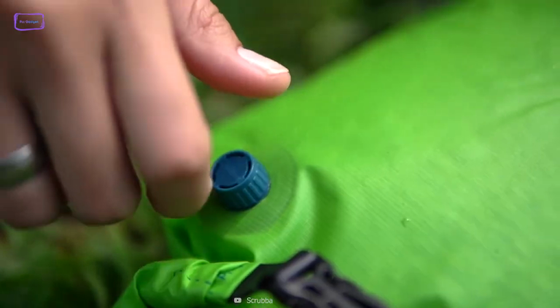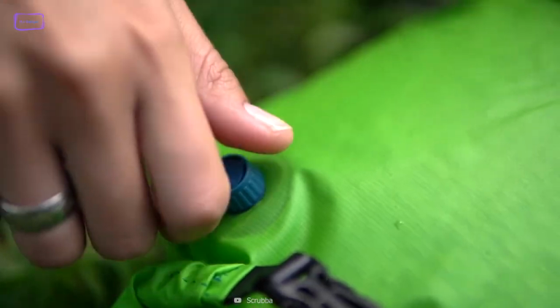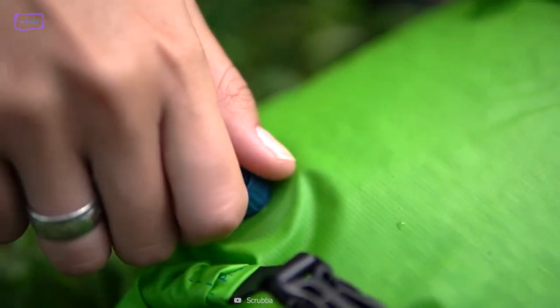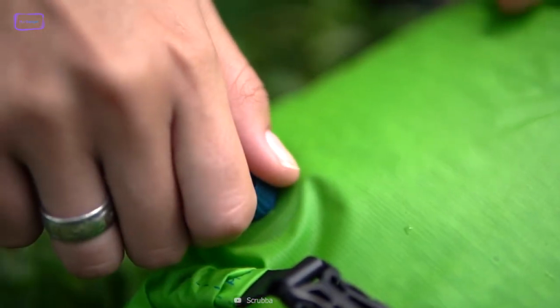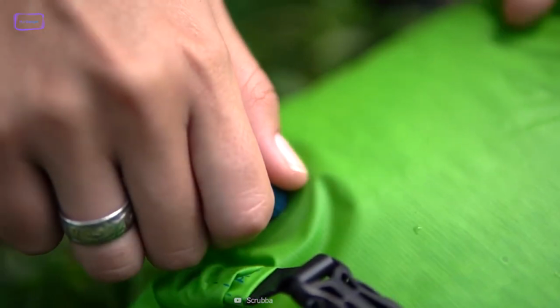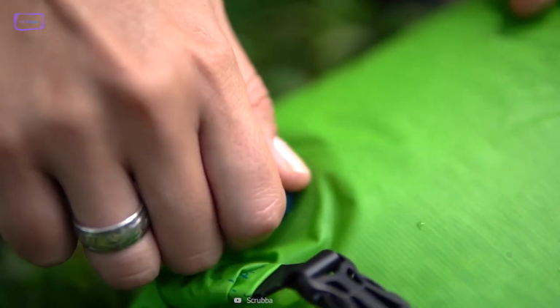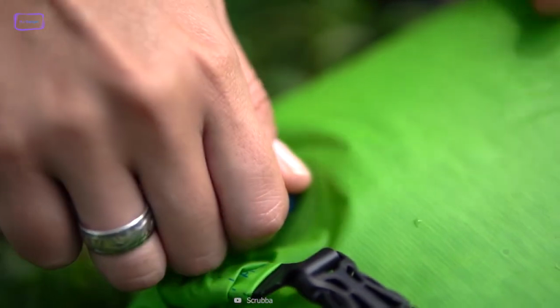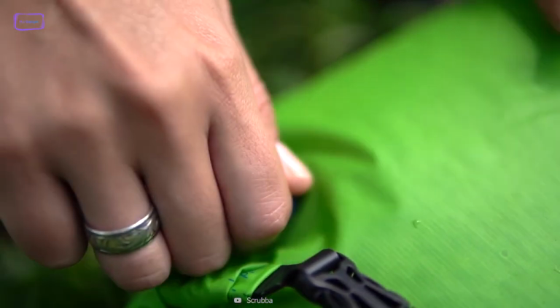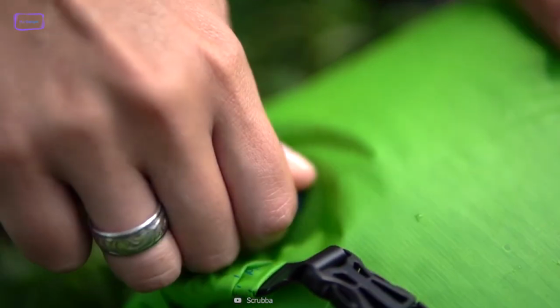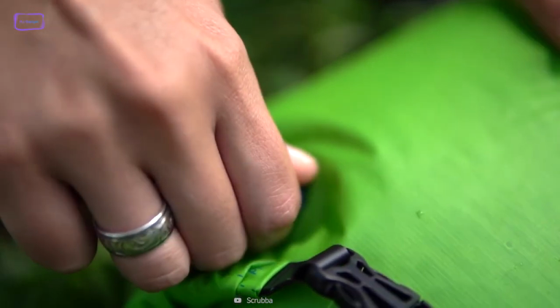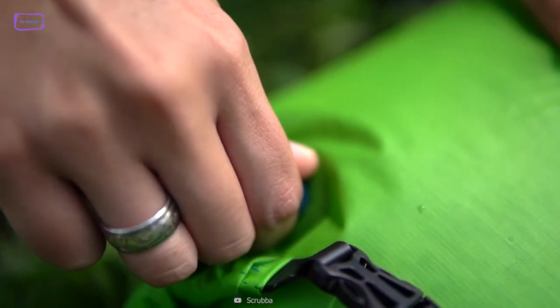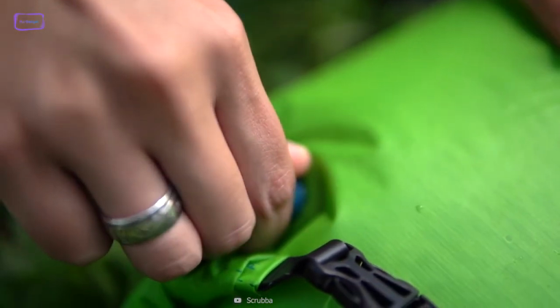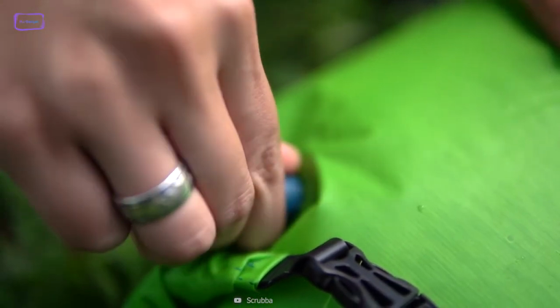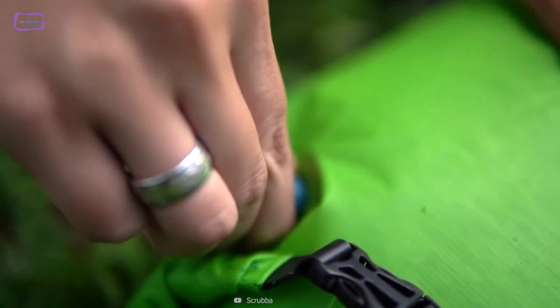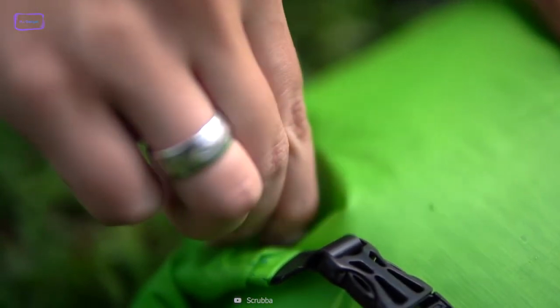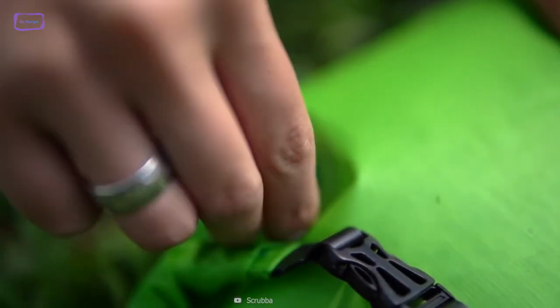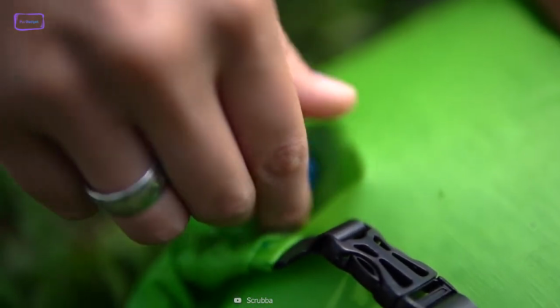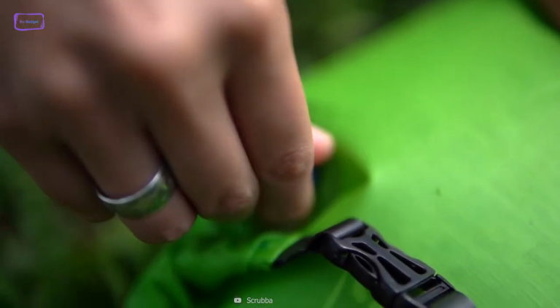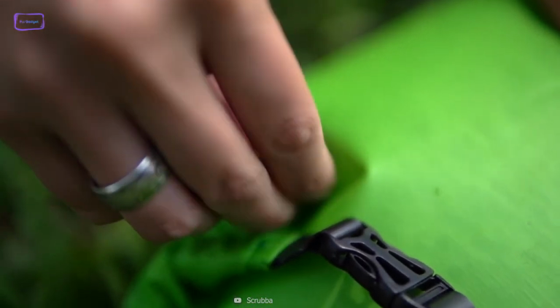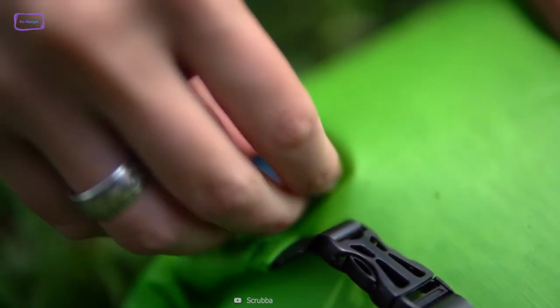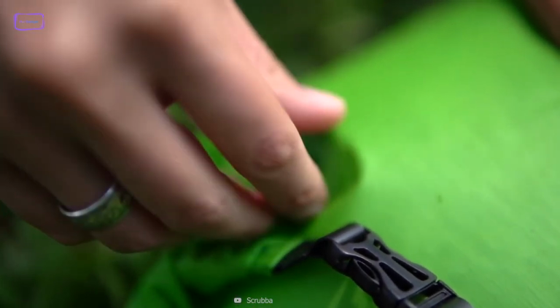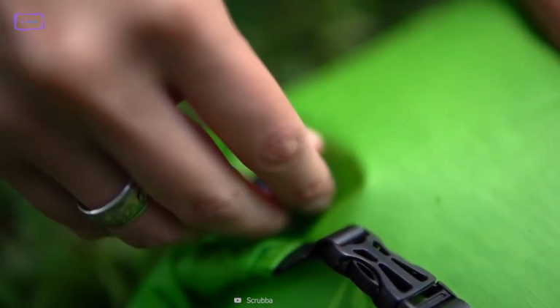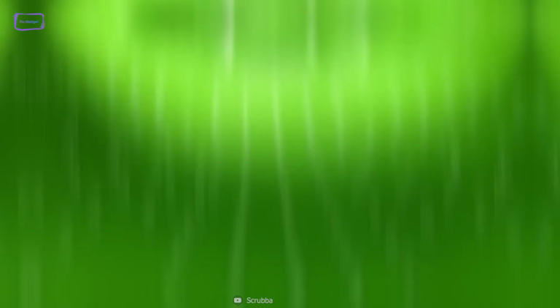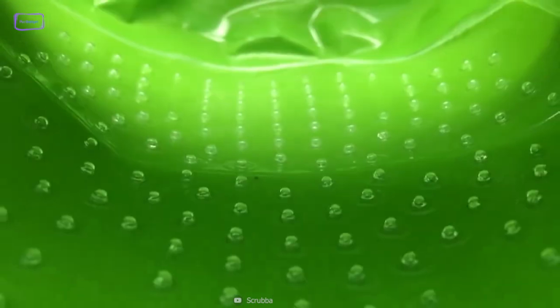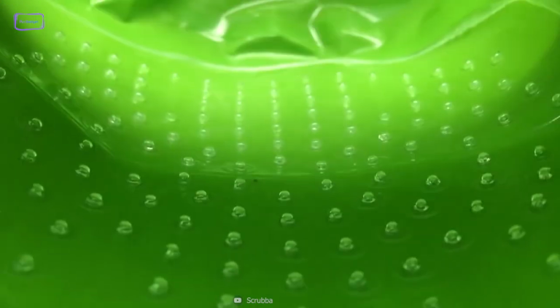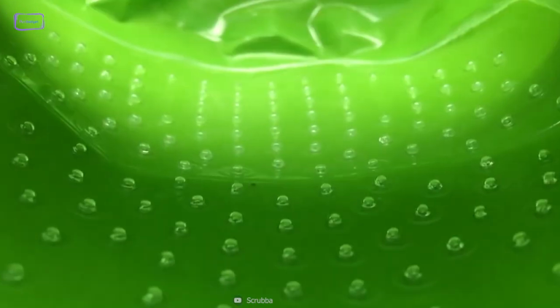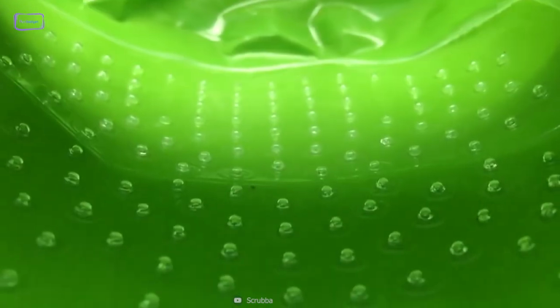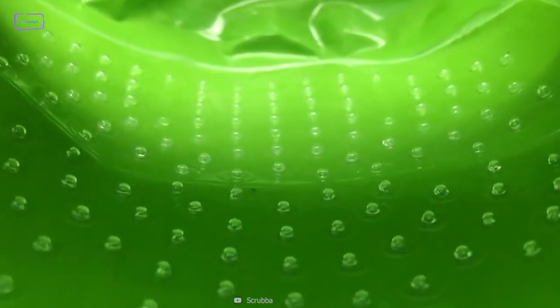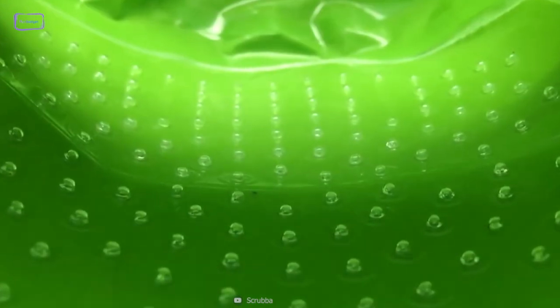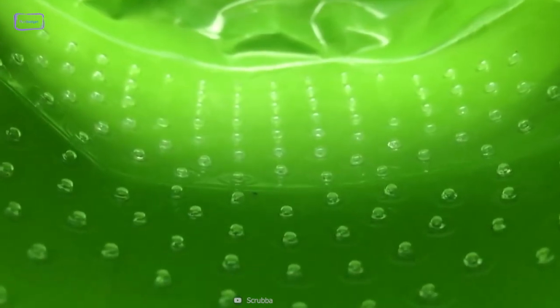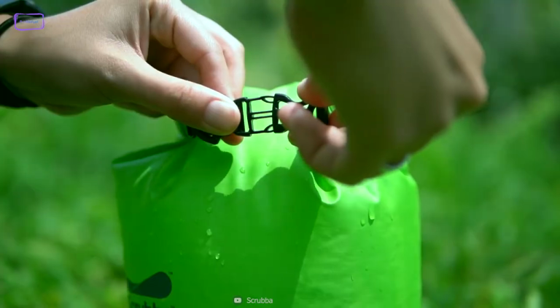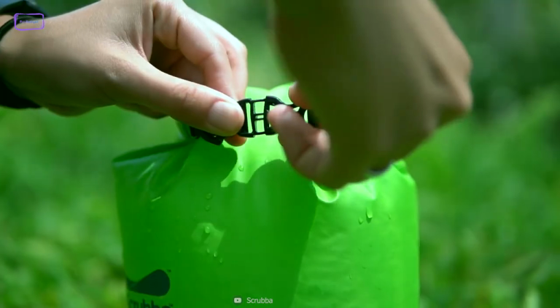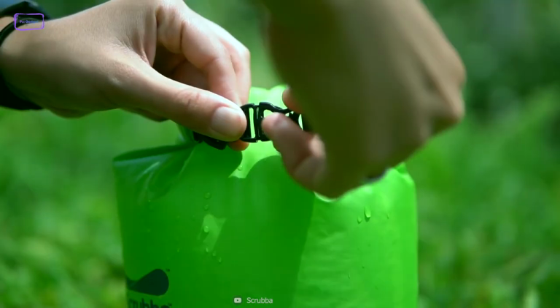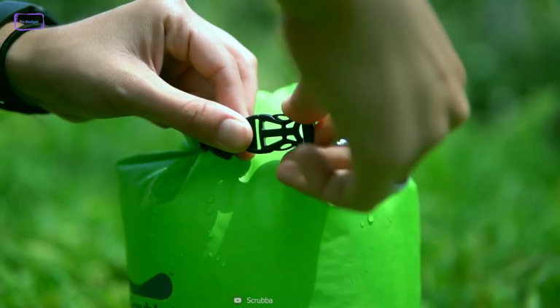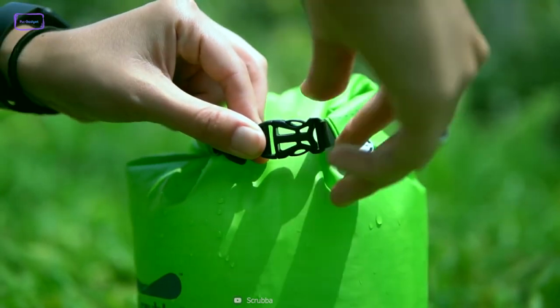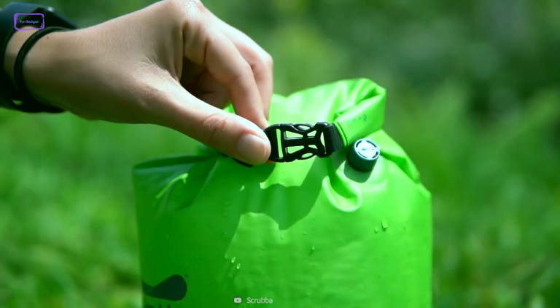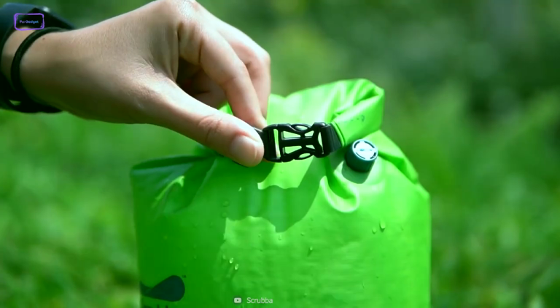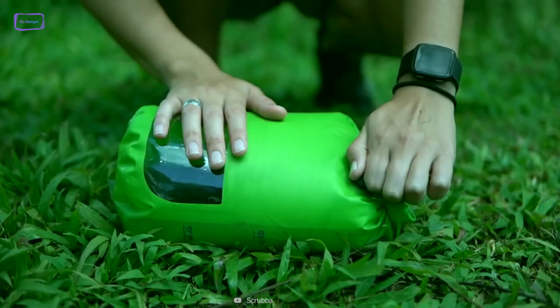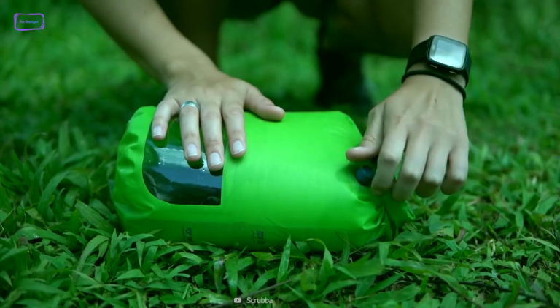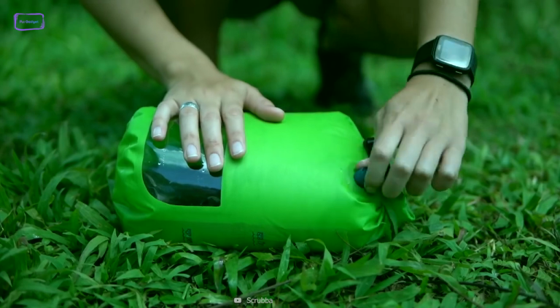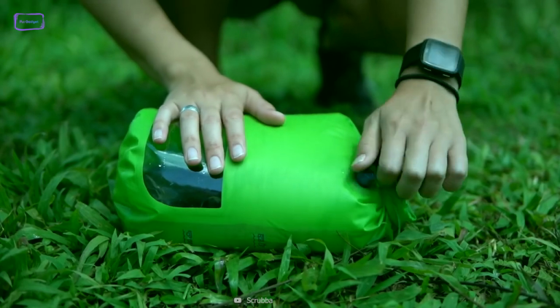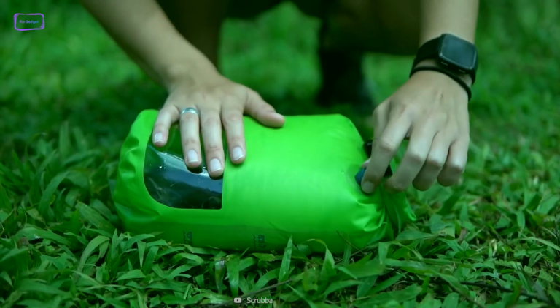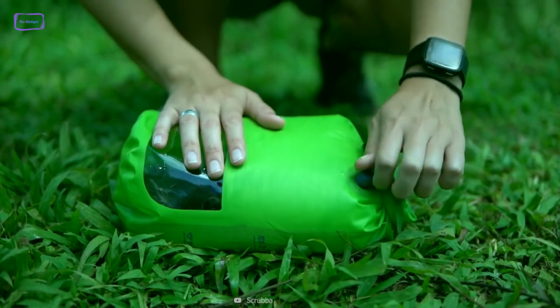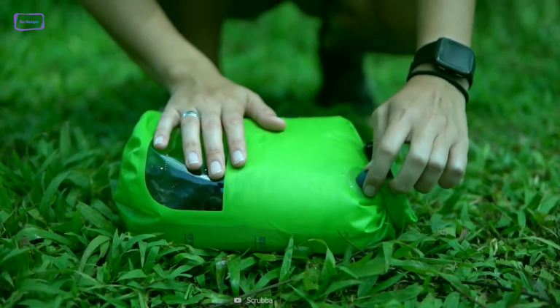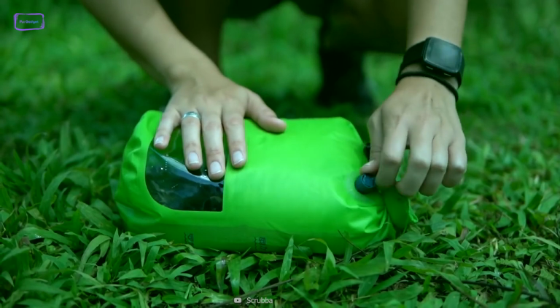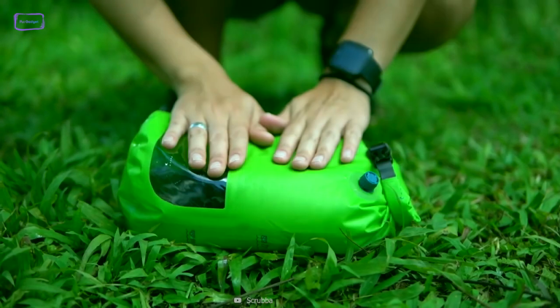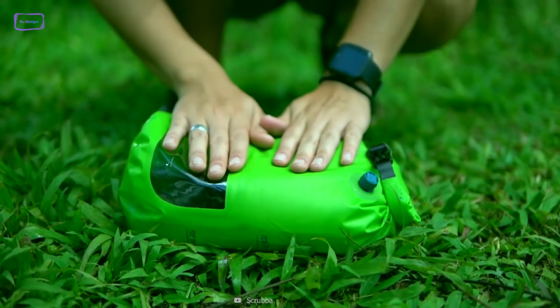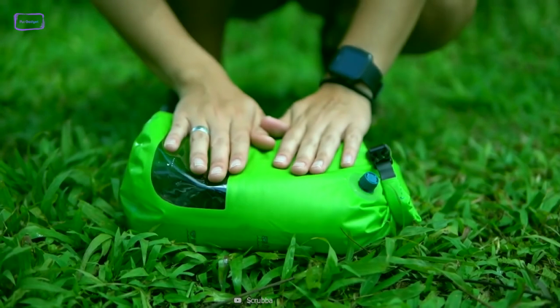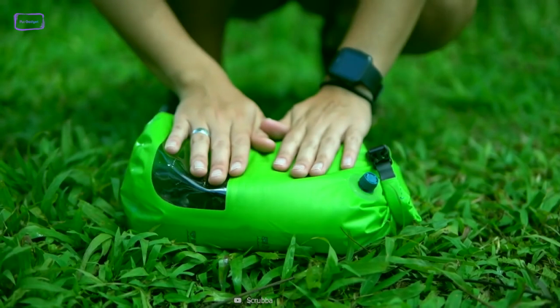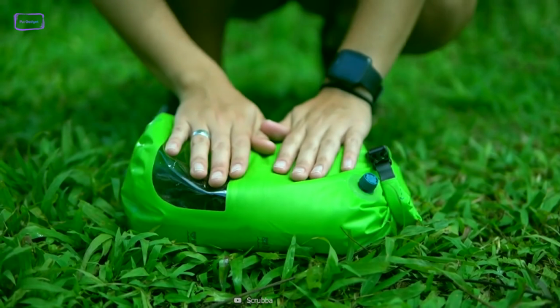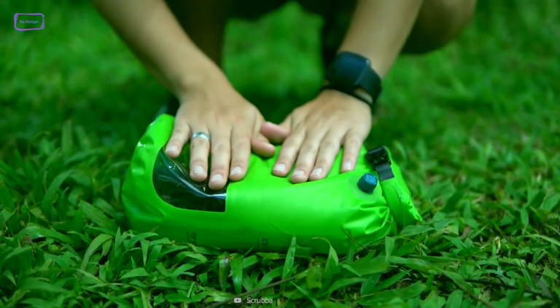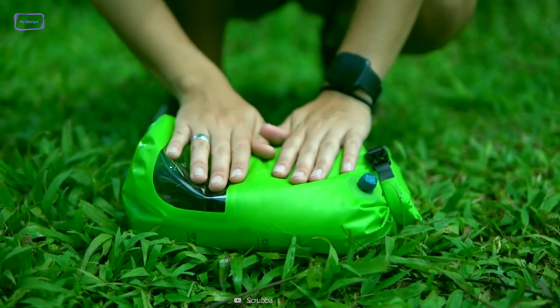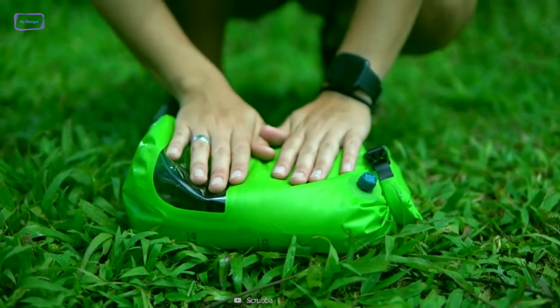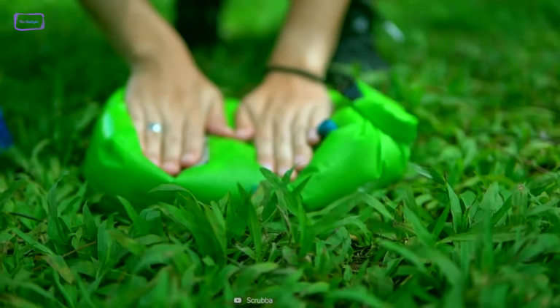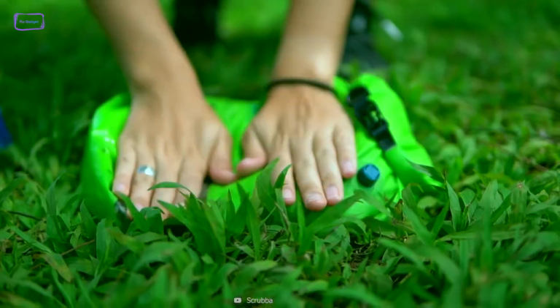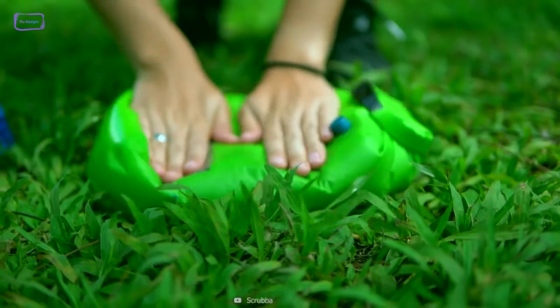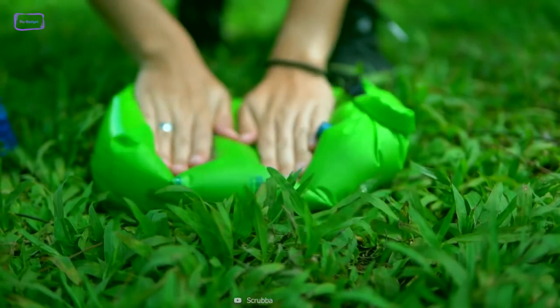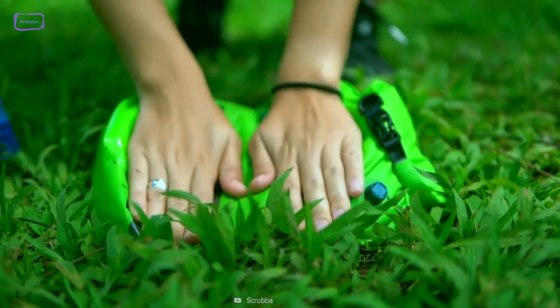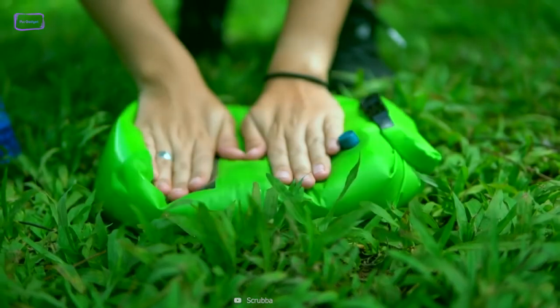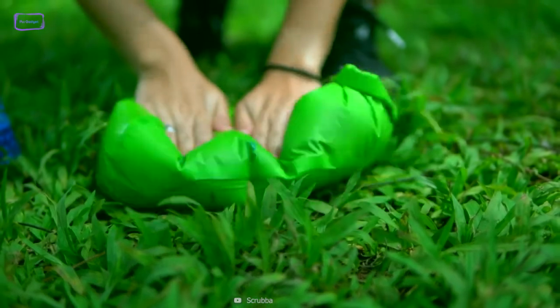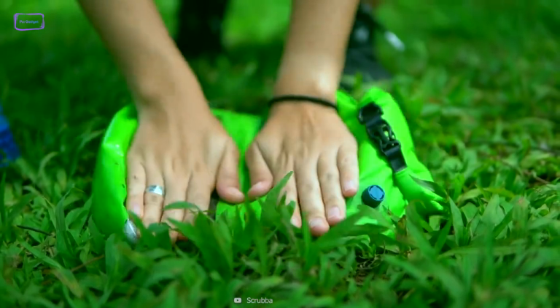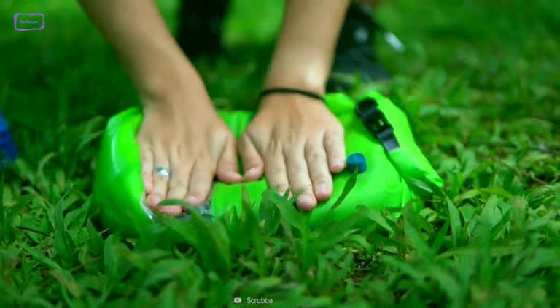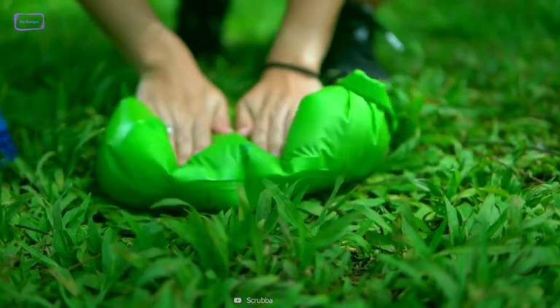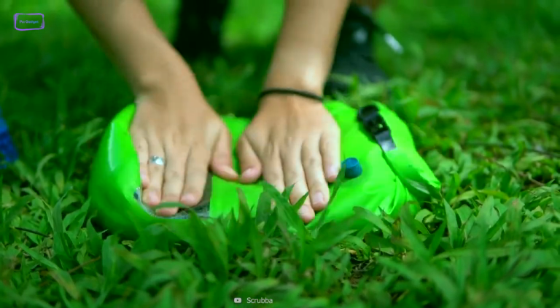Whether you're camping in the wilderness or staying at a remote cabin, the Scrubba Wash Bag is an essential tool for staying clean and comfortable.